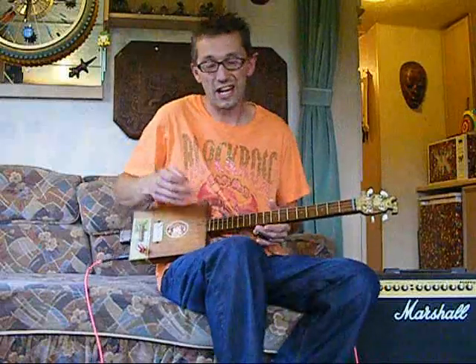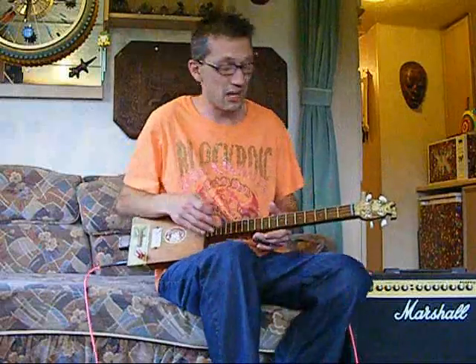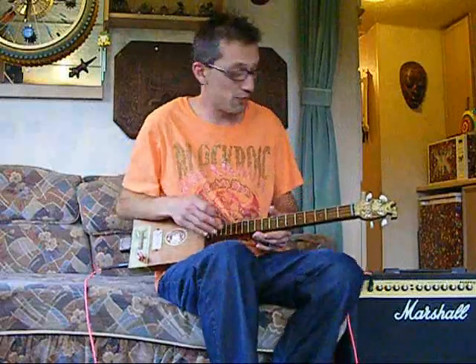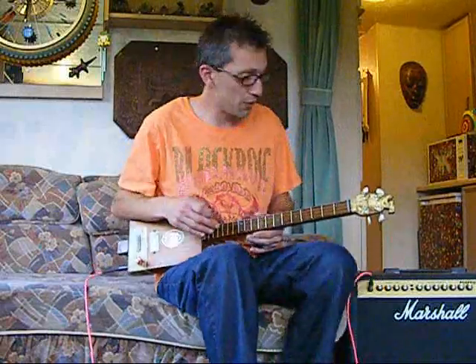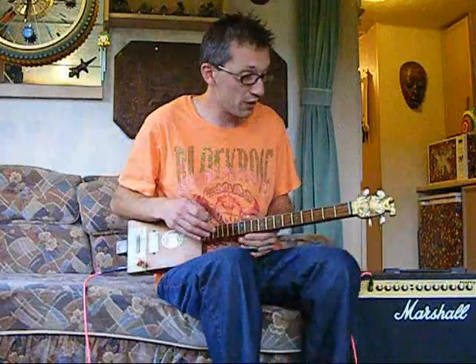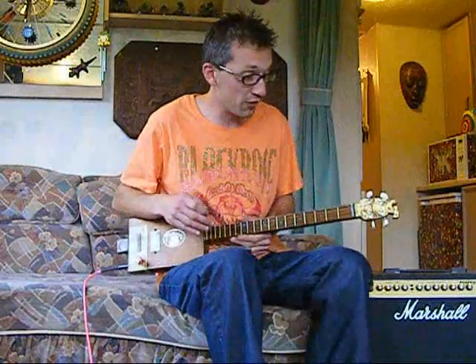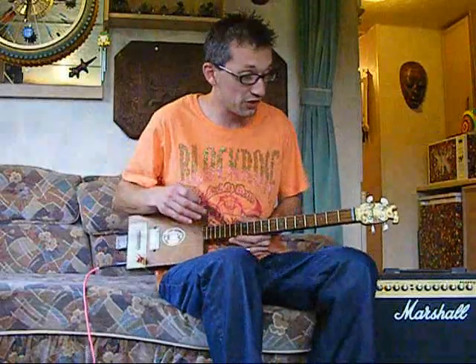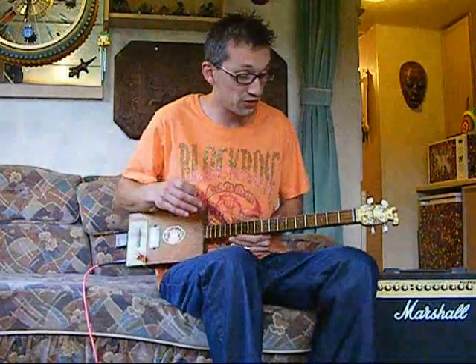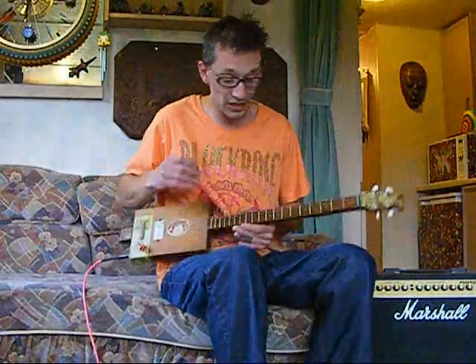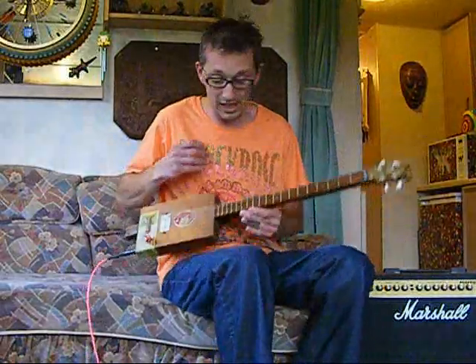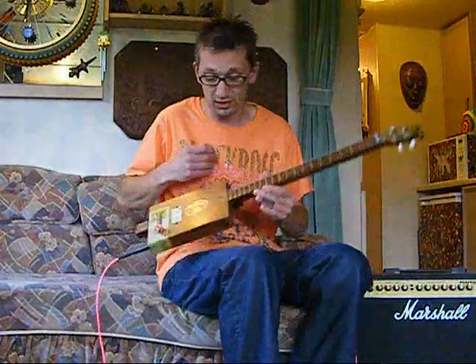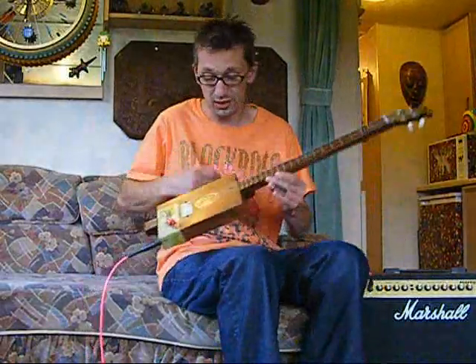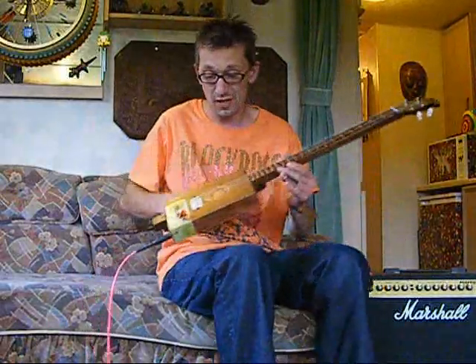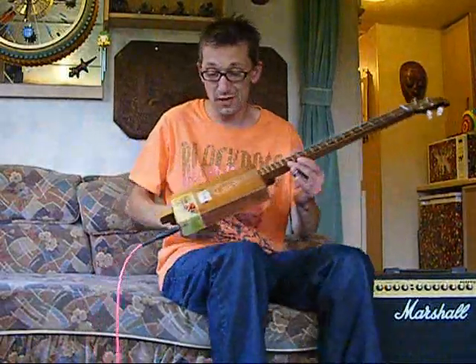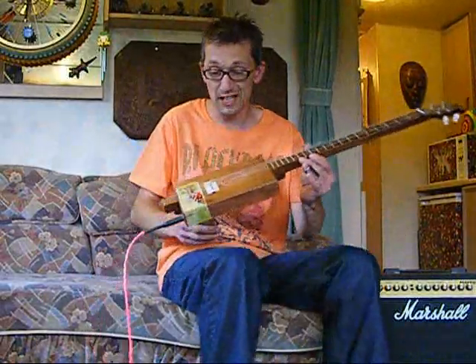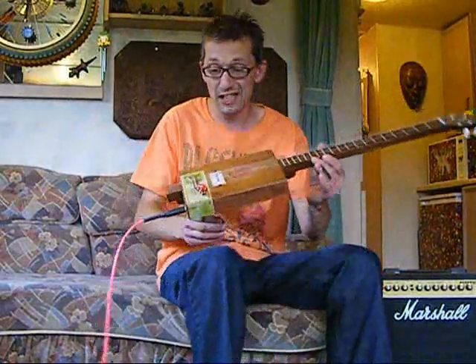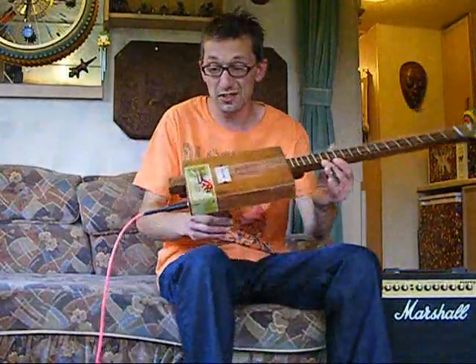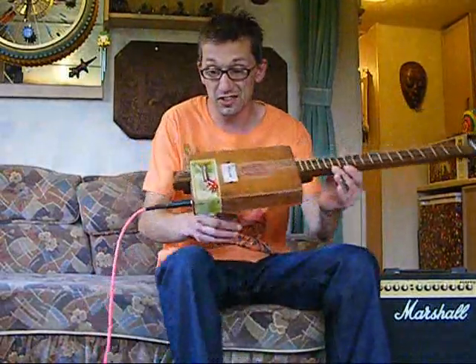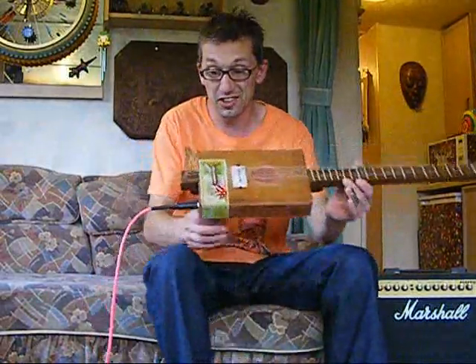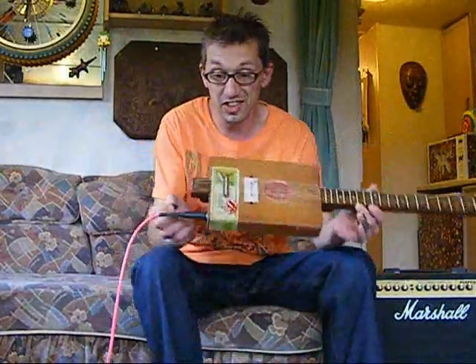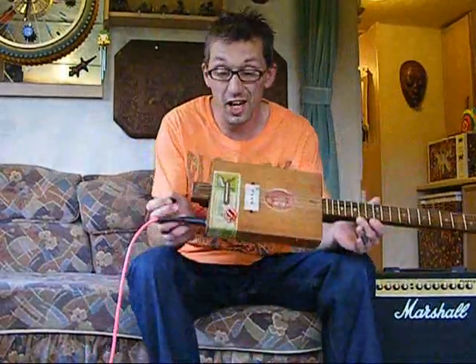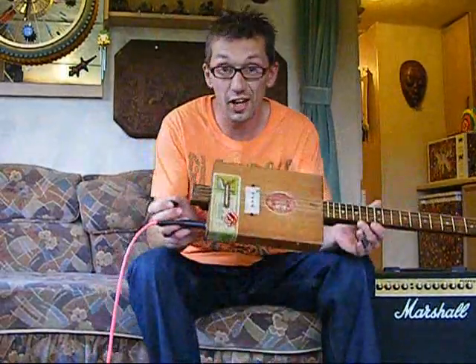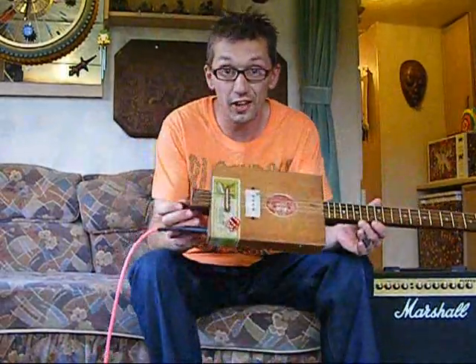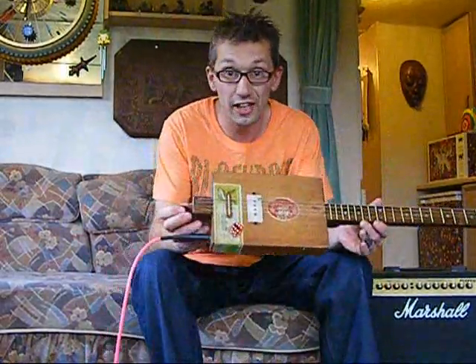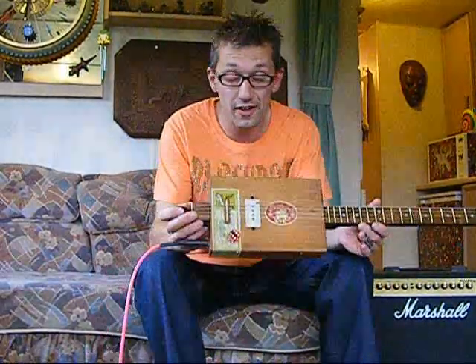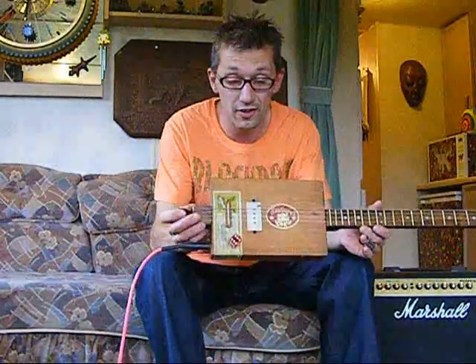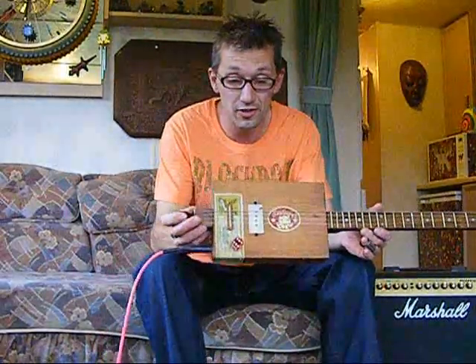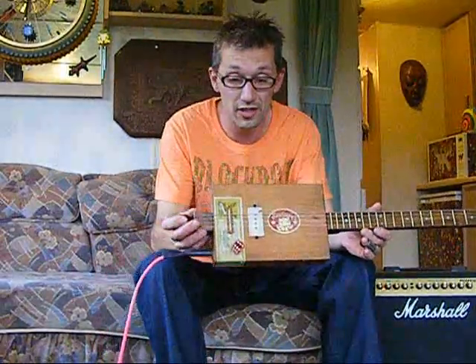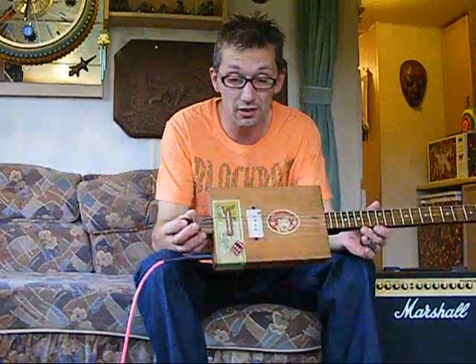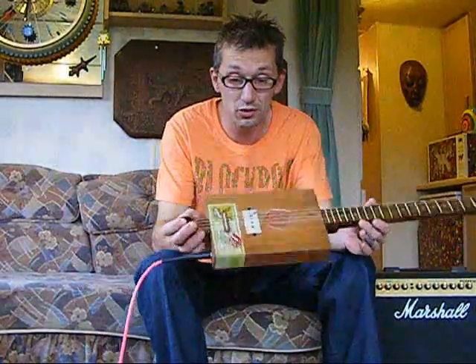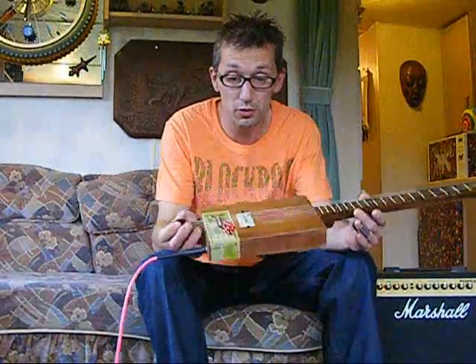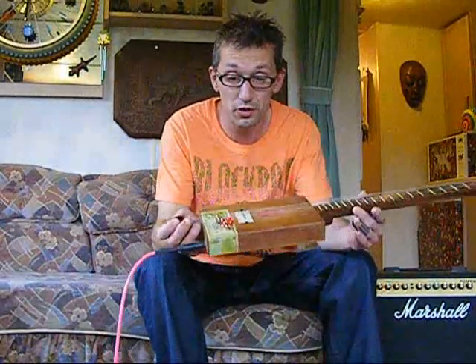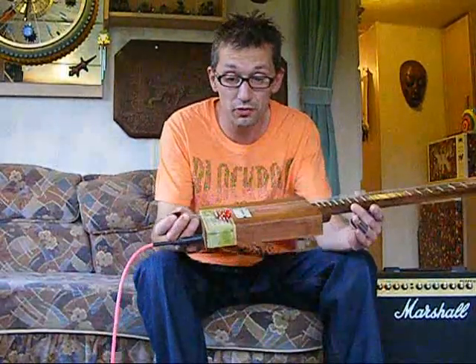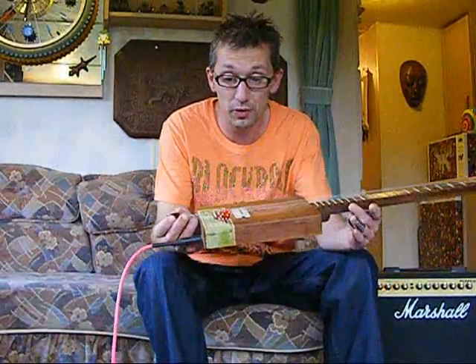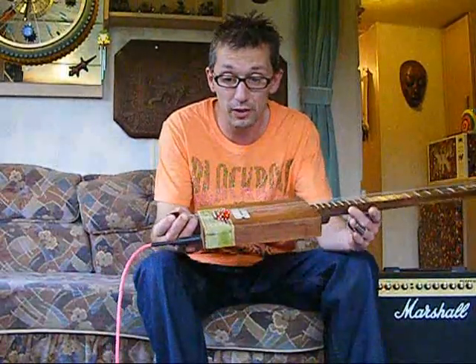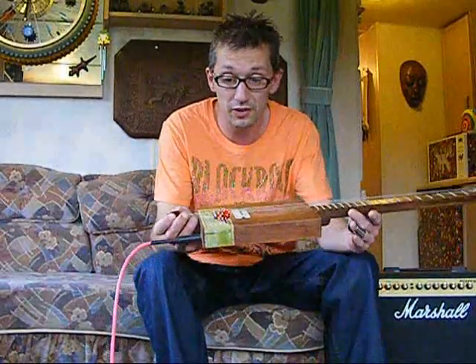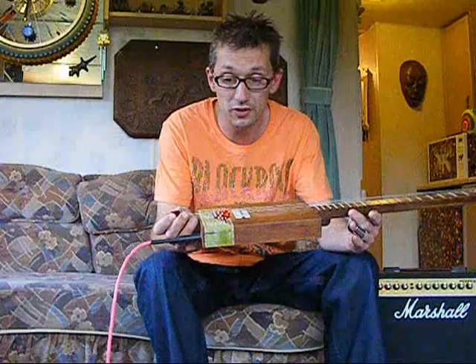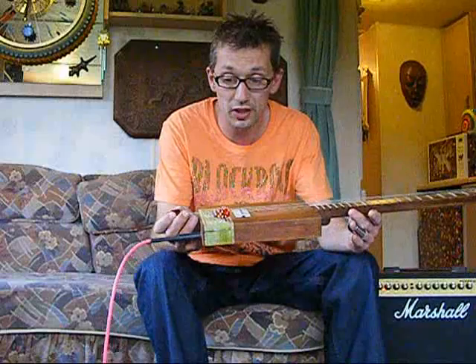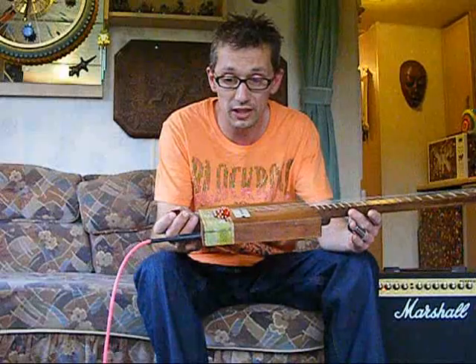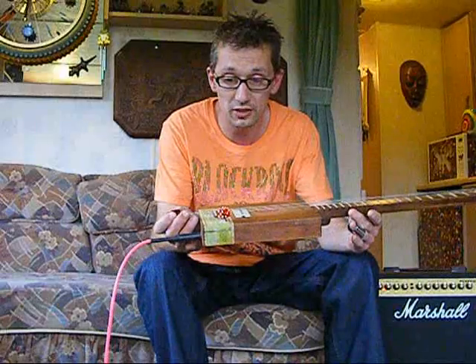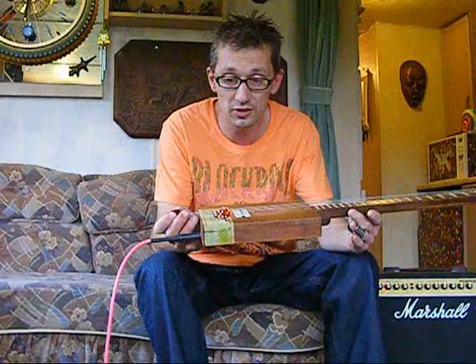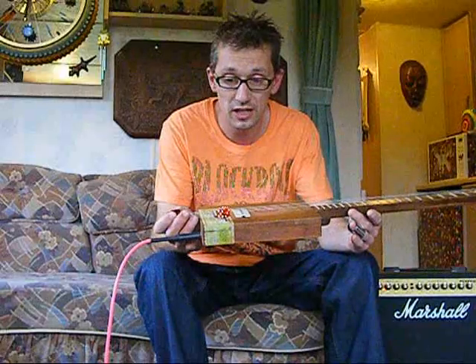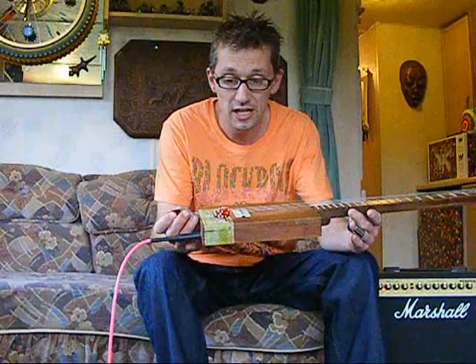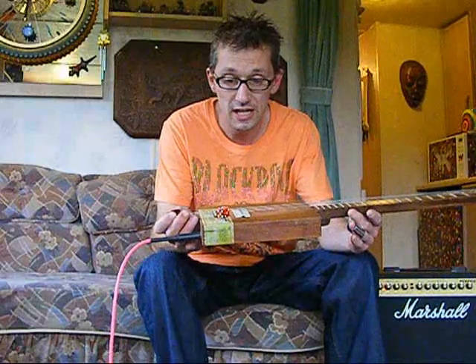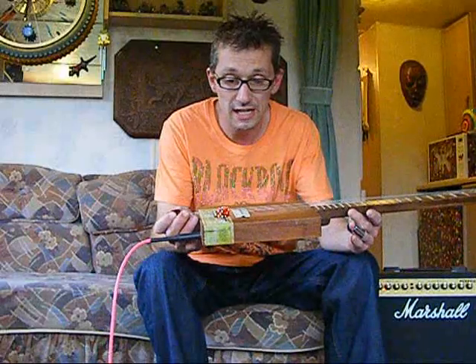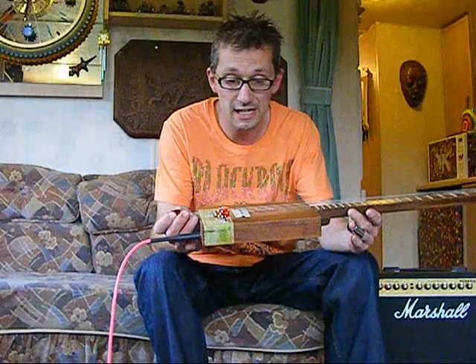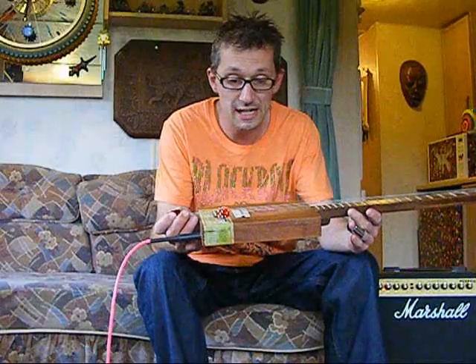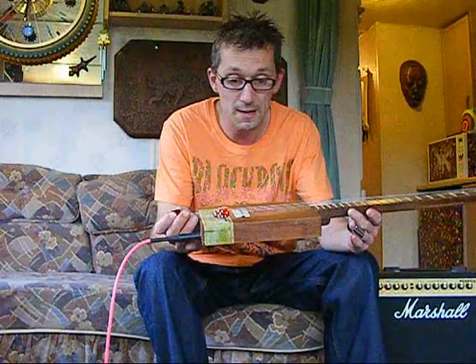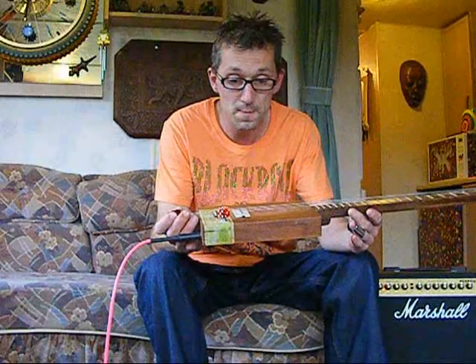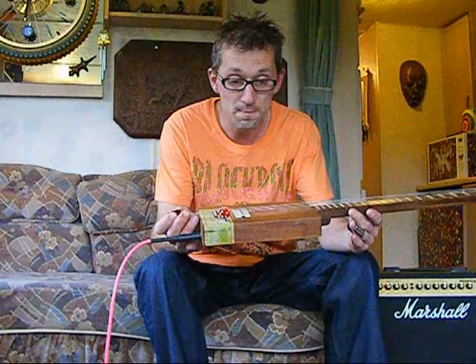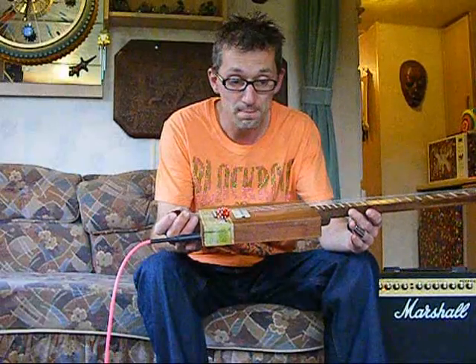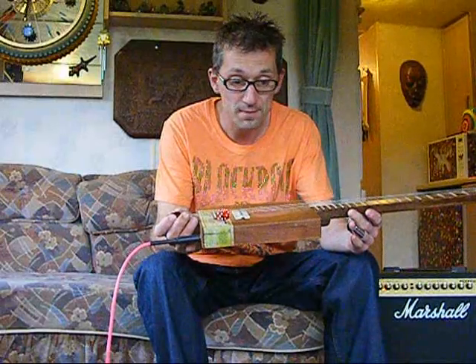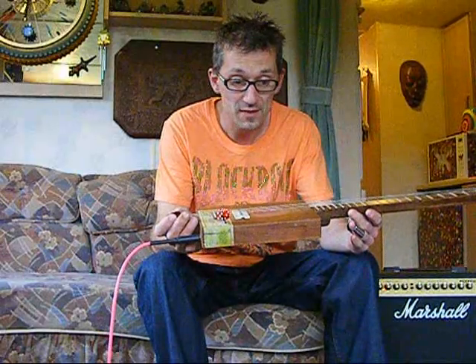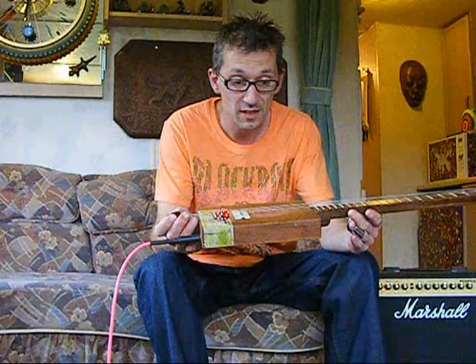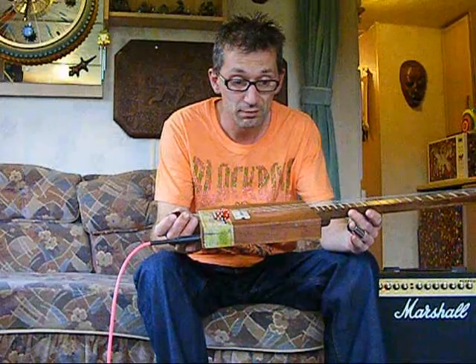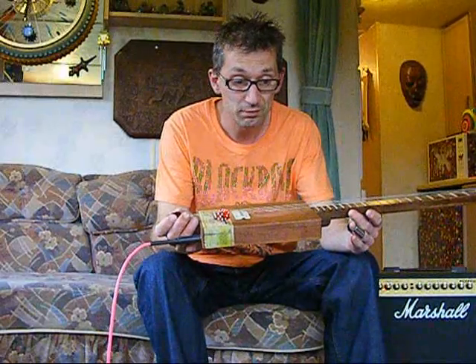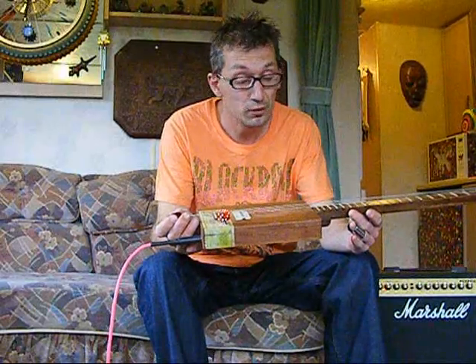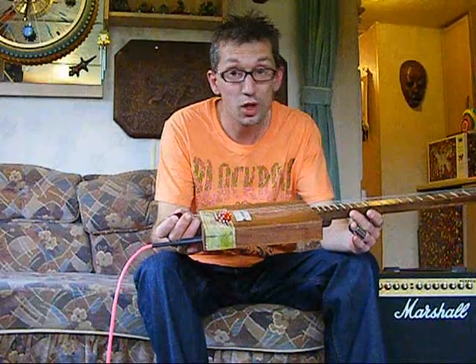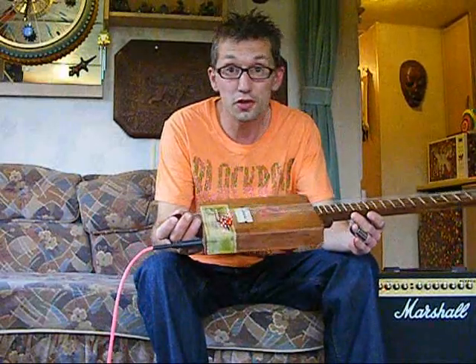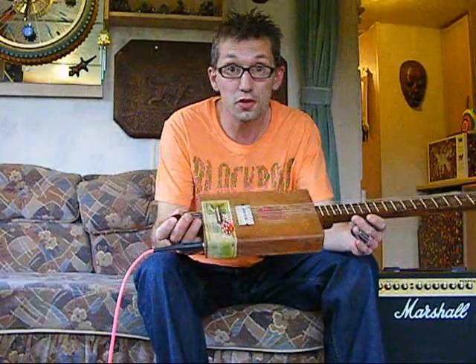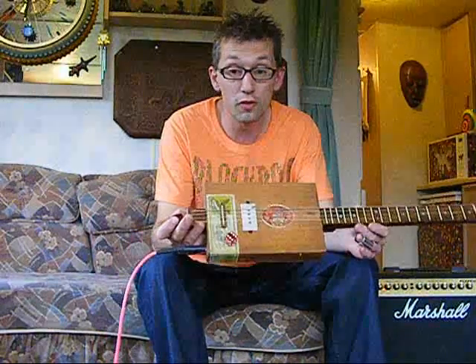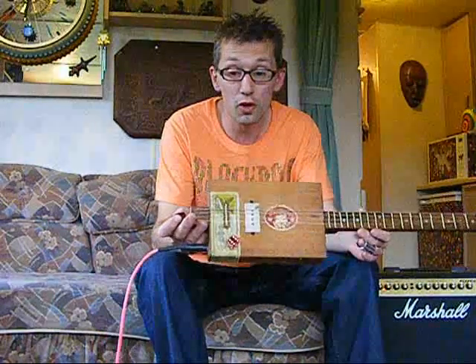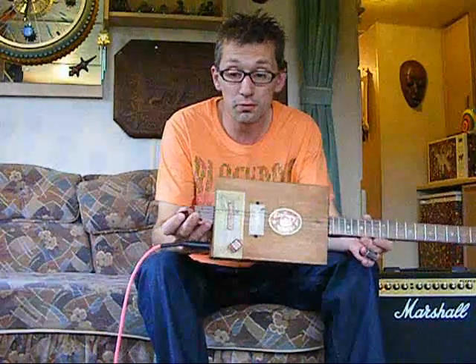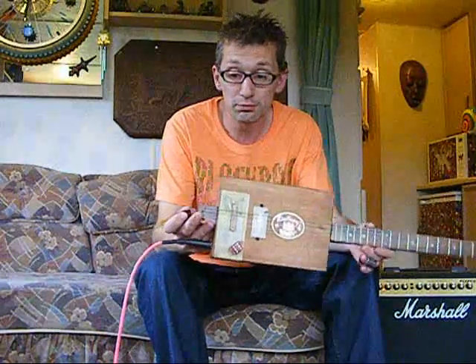Pretty versatile. I mean, it is a guitar at the end of the day, just with a few less strings. And lots of fun.